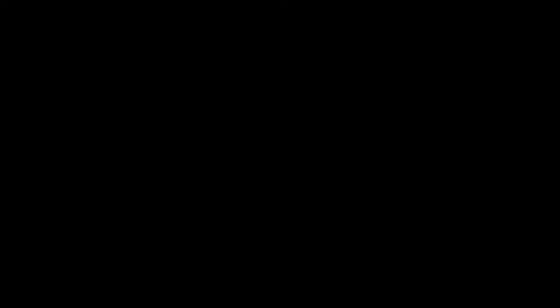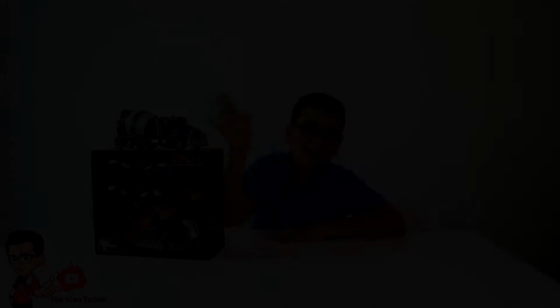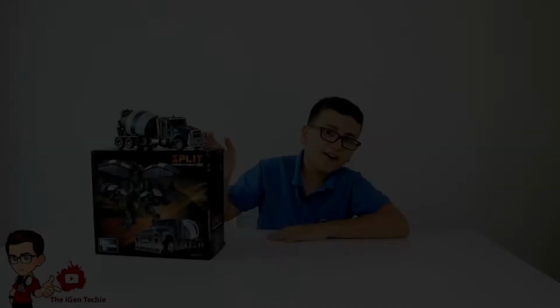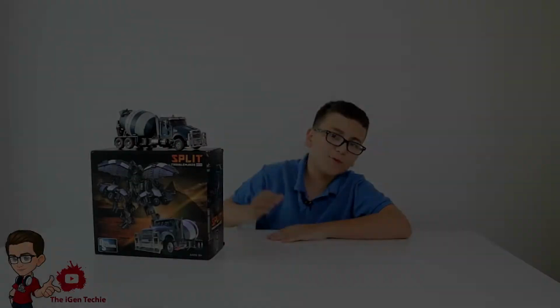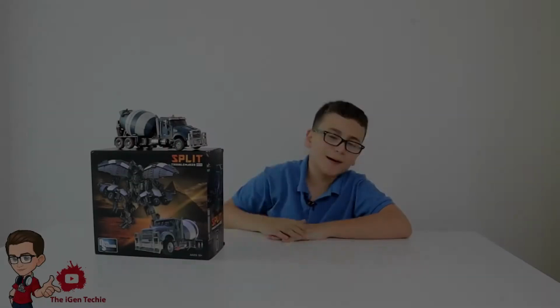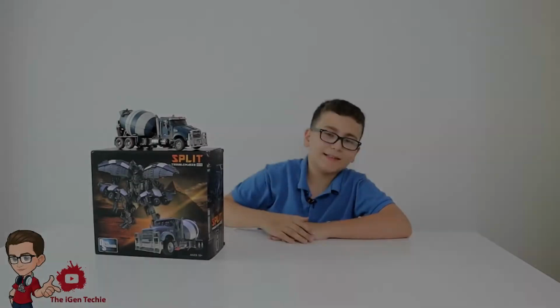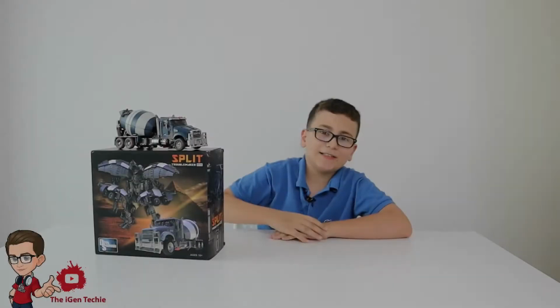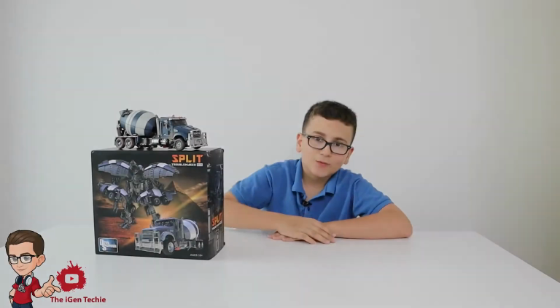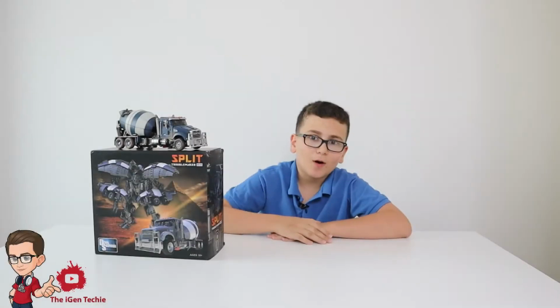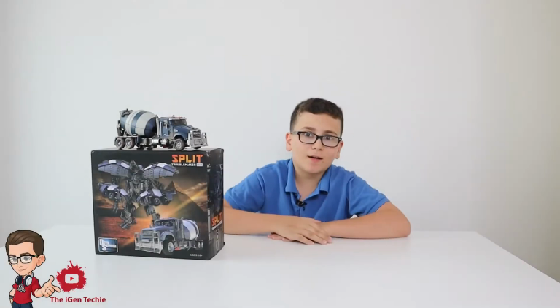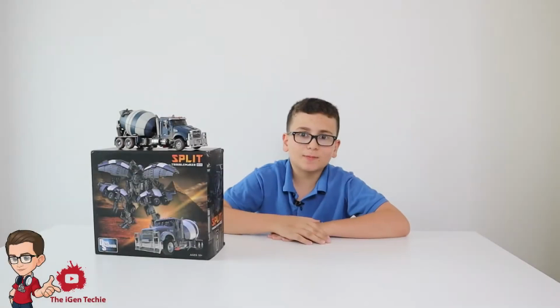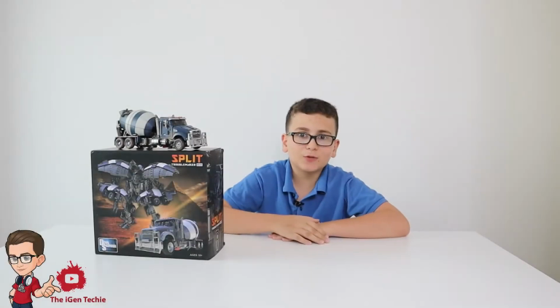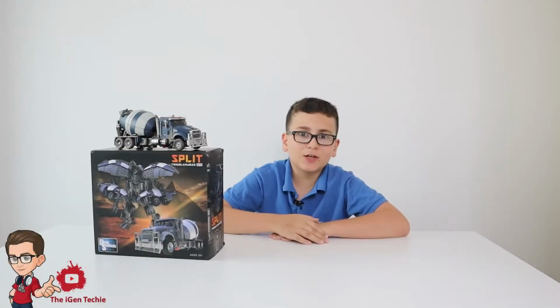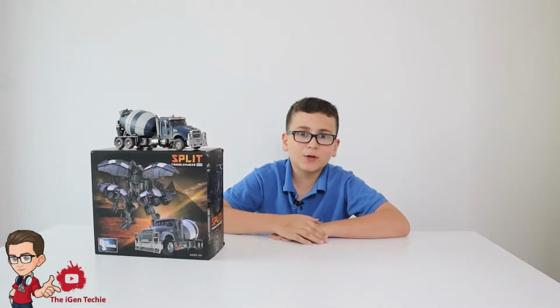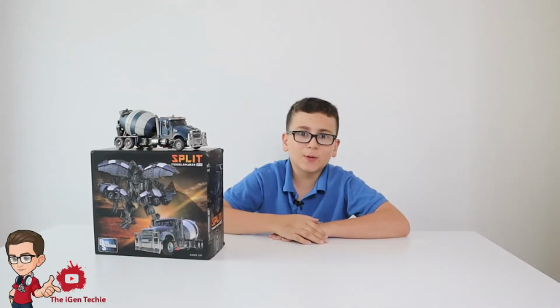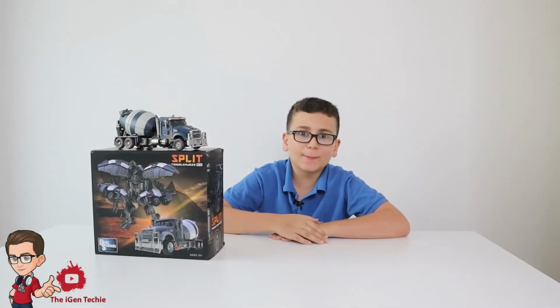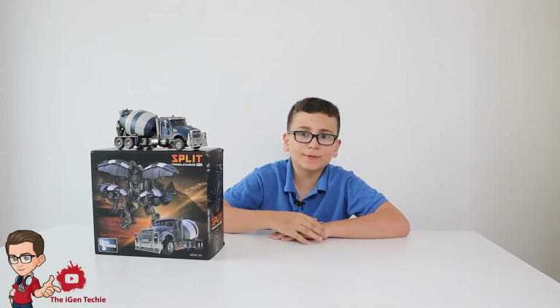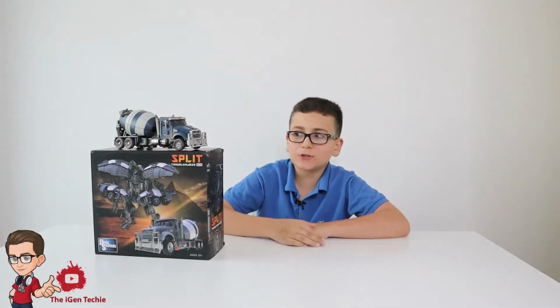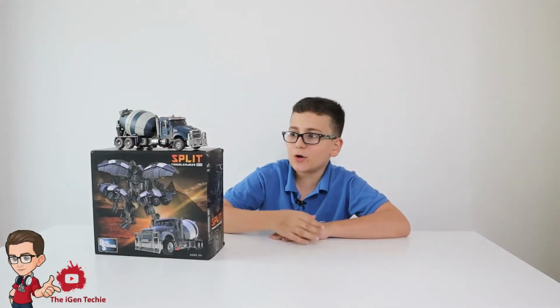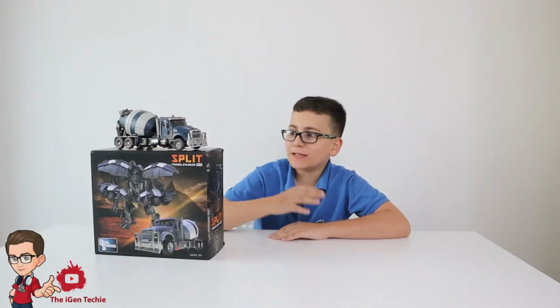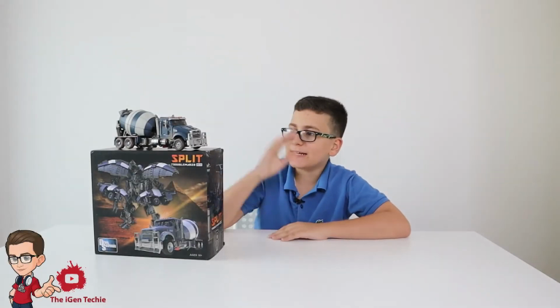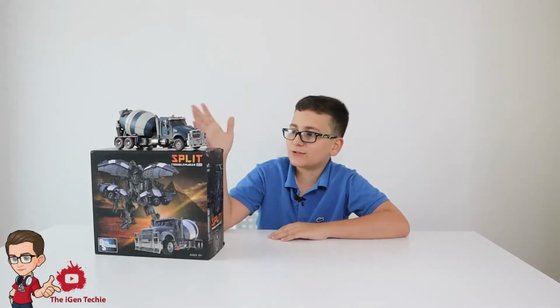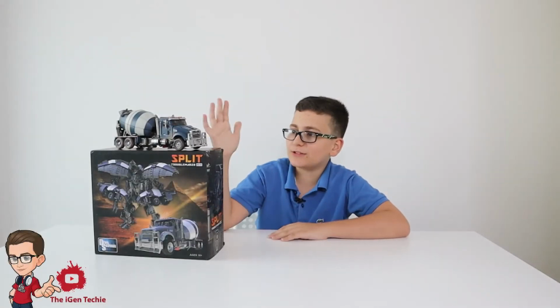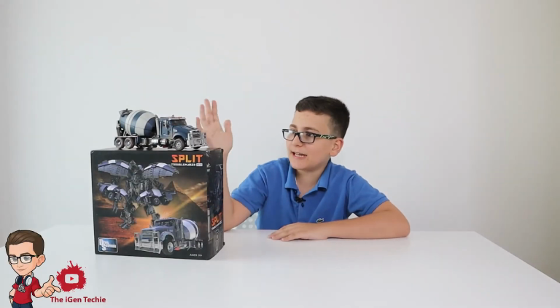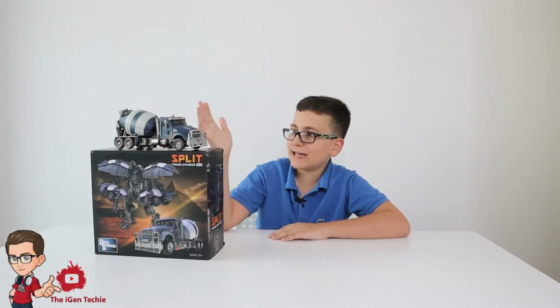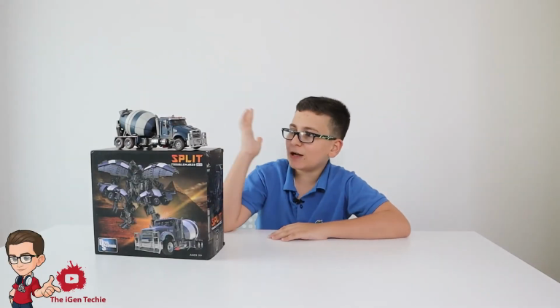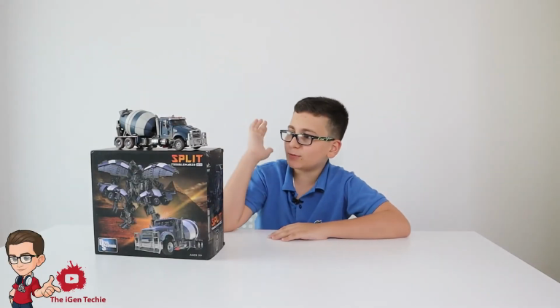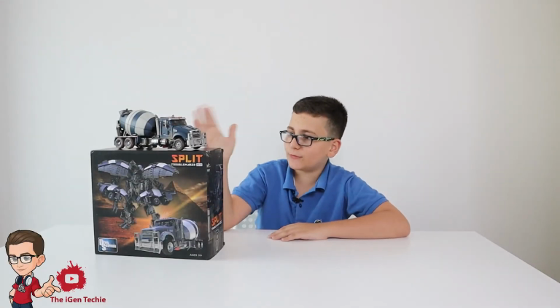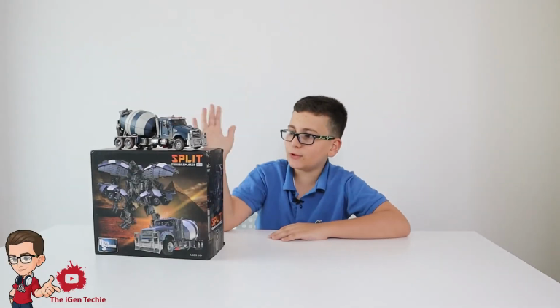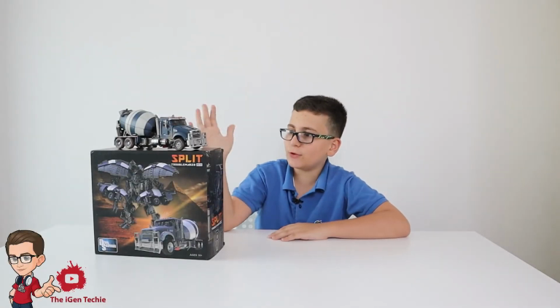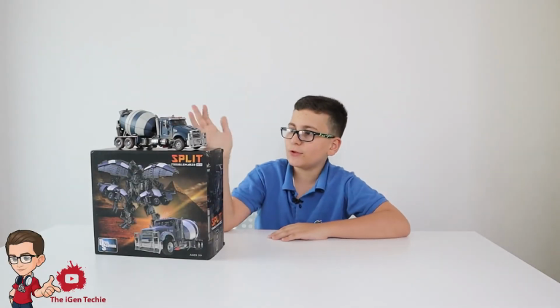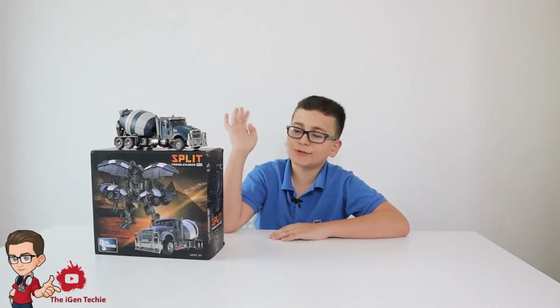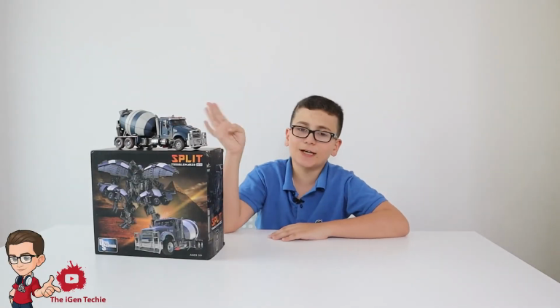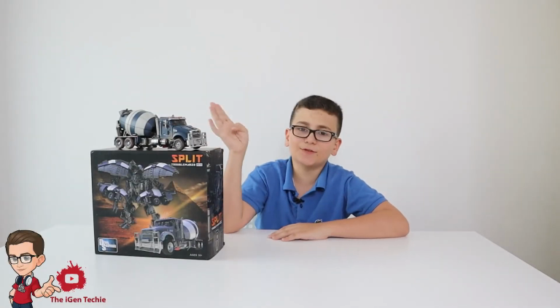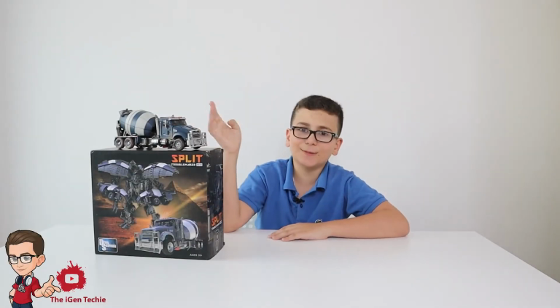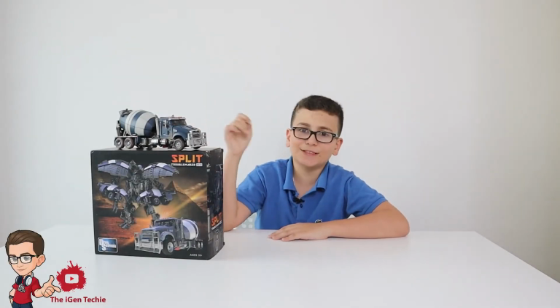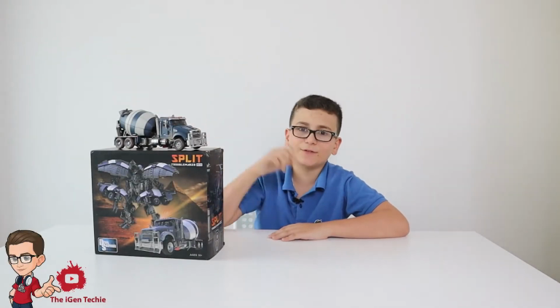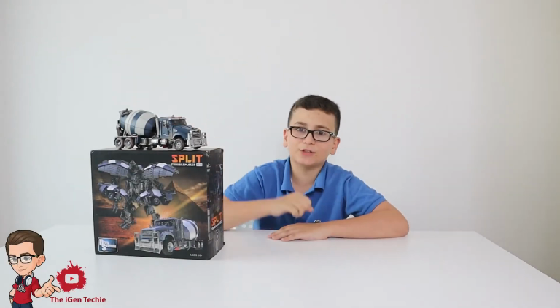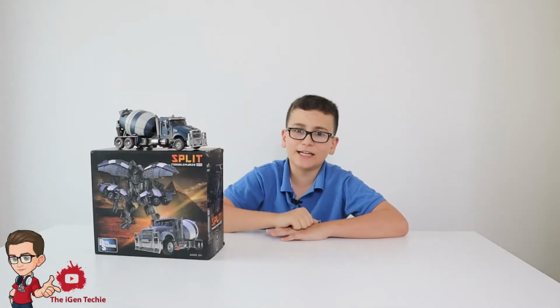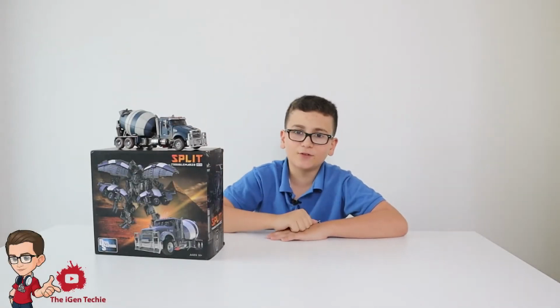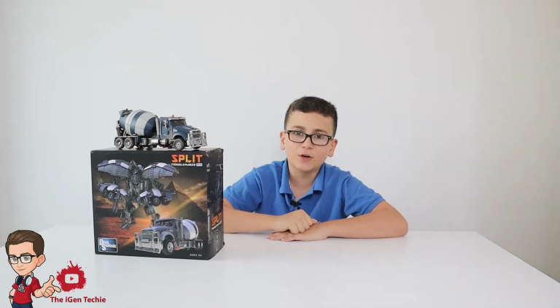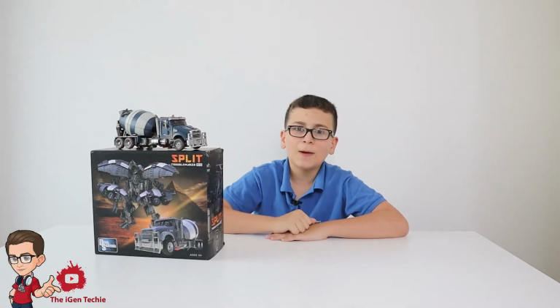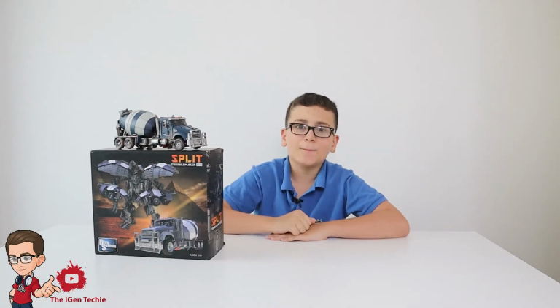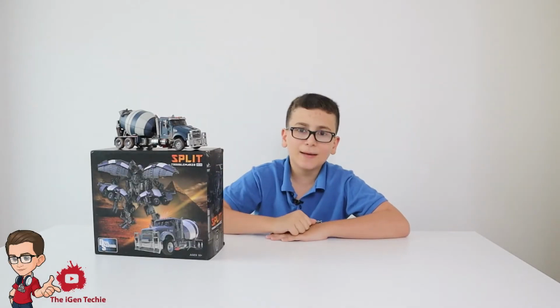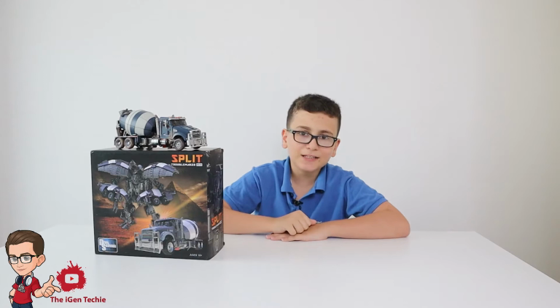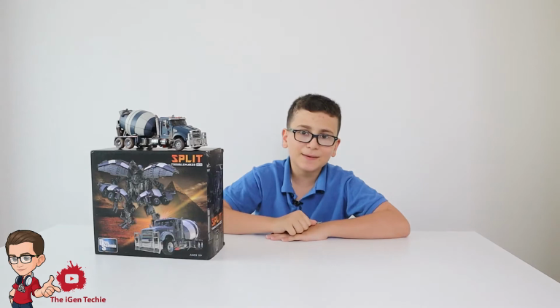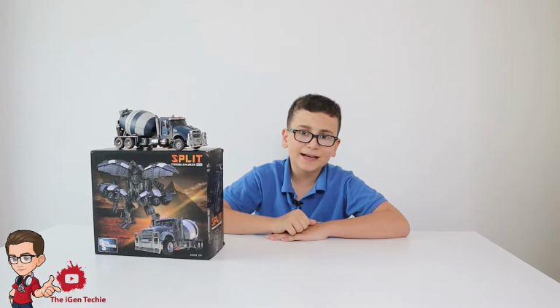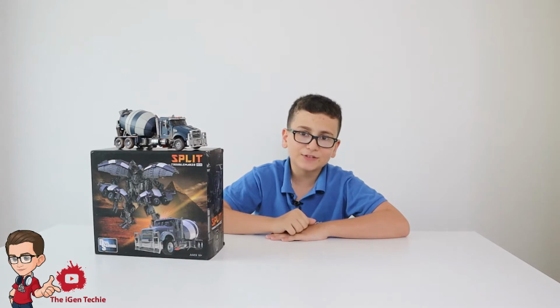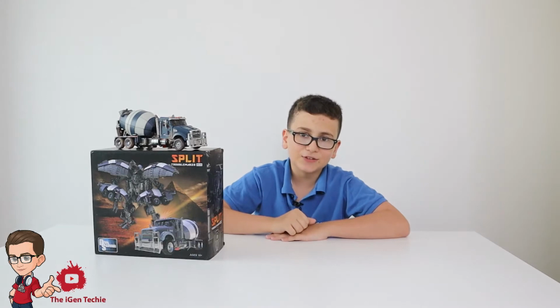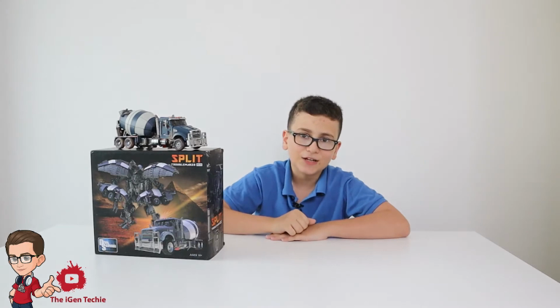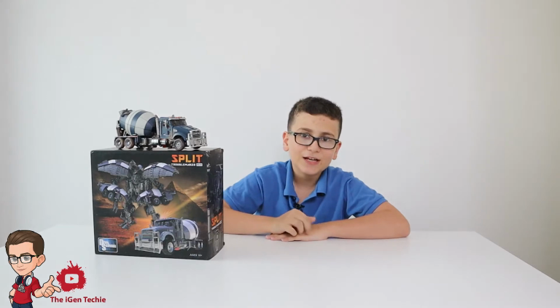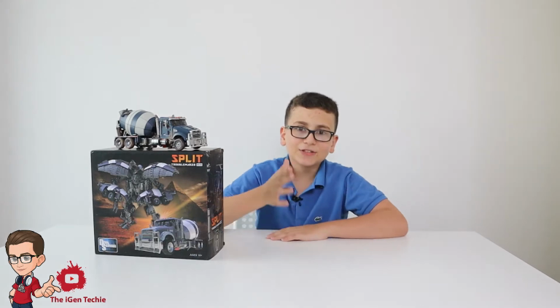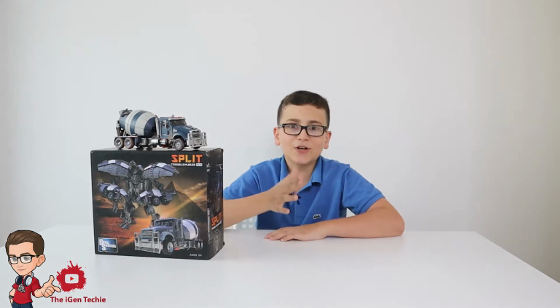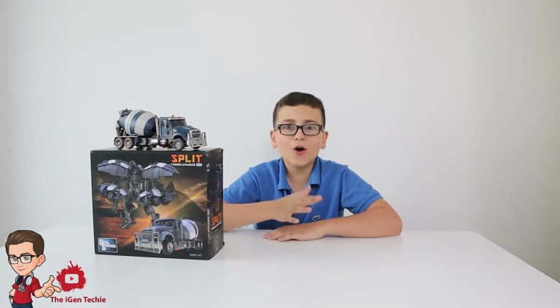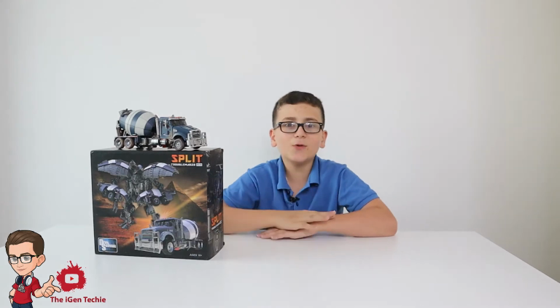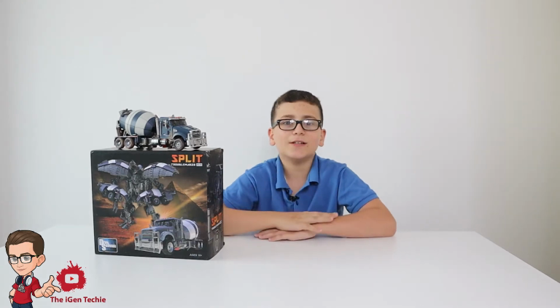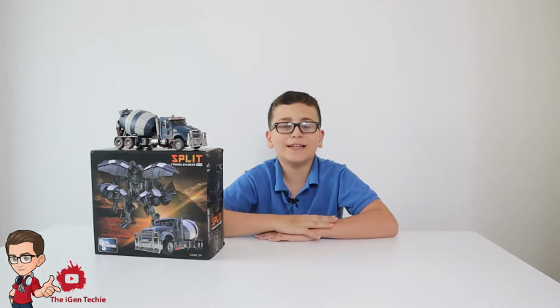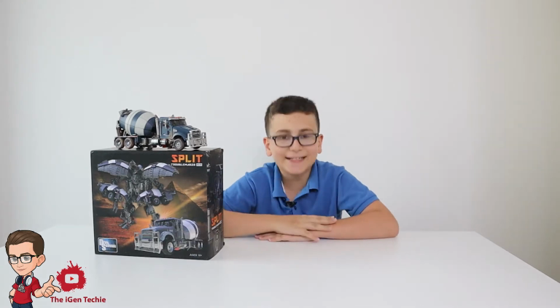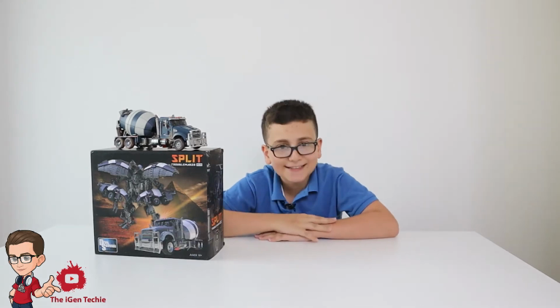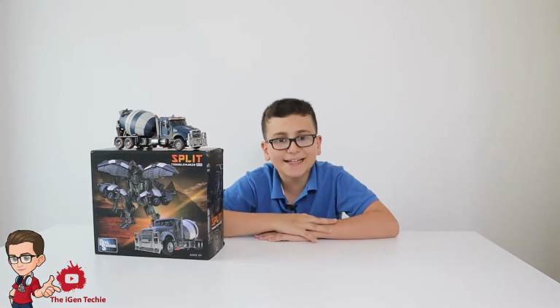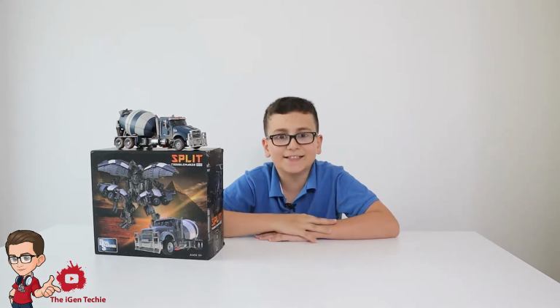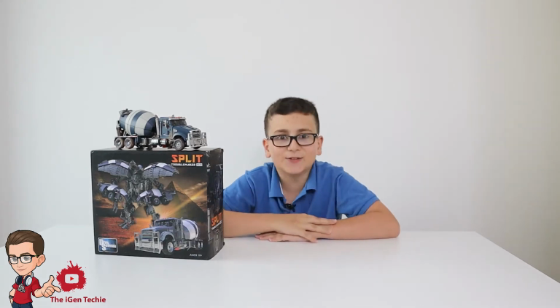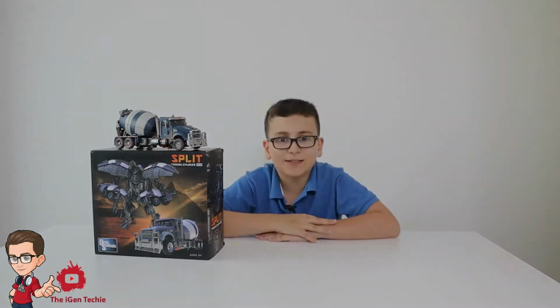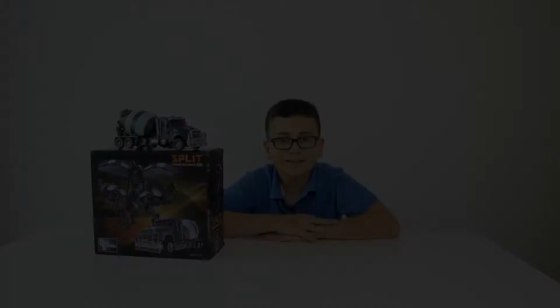Hey everybody, welcome to another episode. Today I'll review the Transformers Devil Savior Mixmaster, so let's get into it.